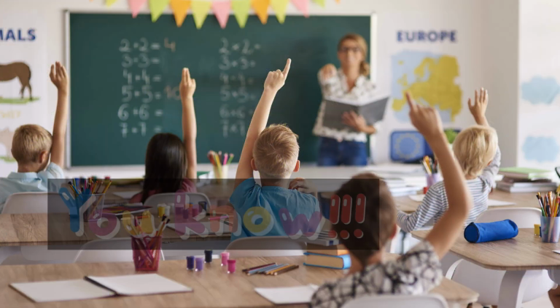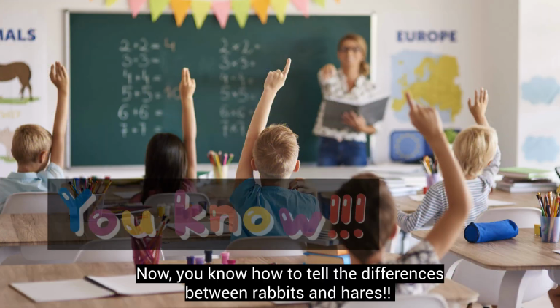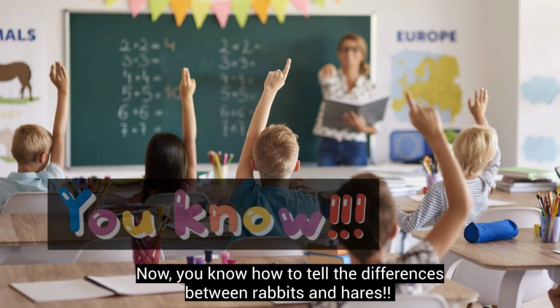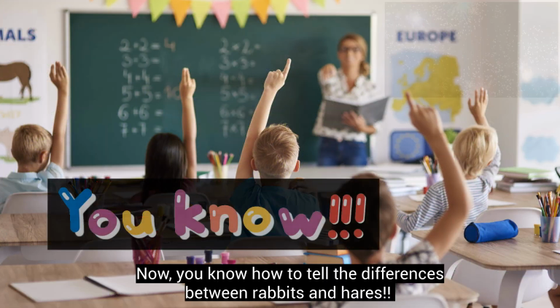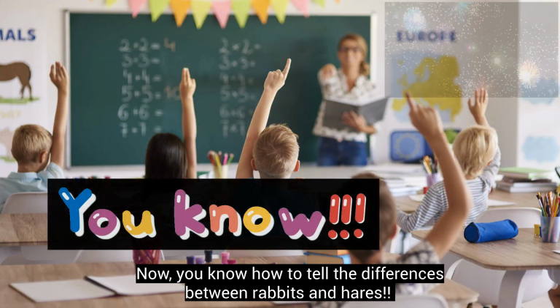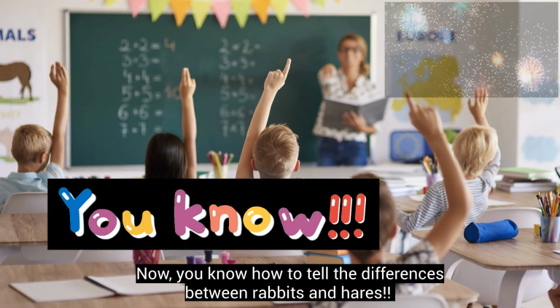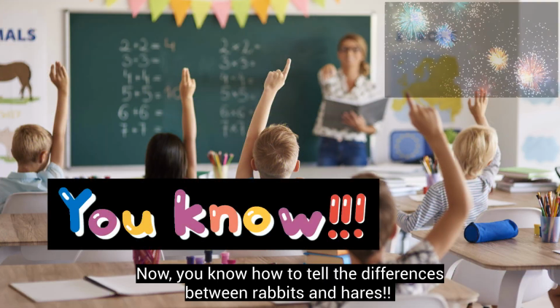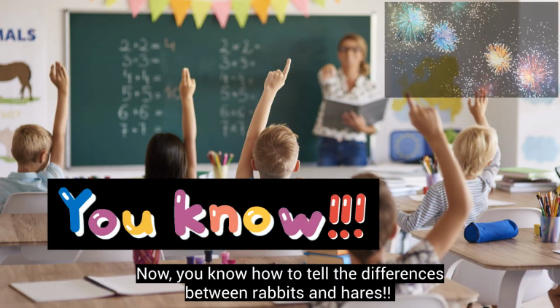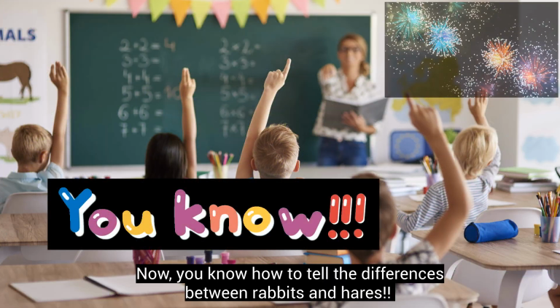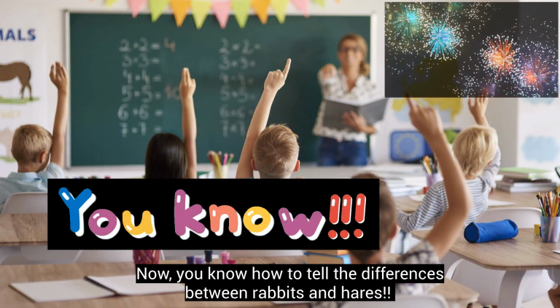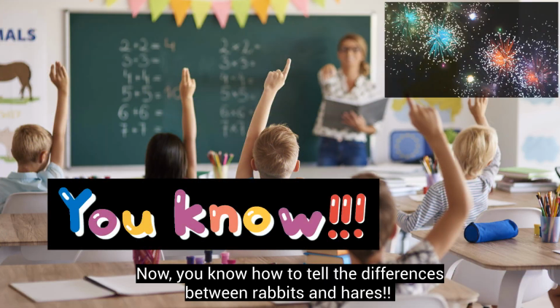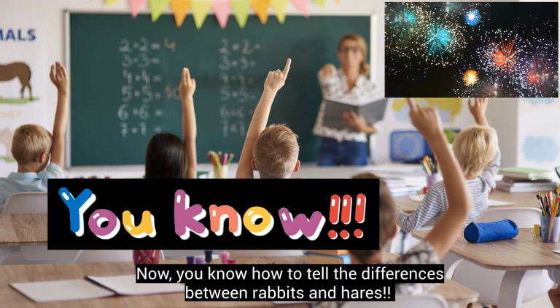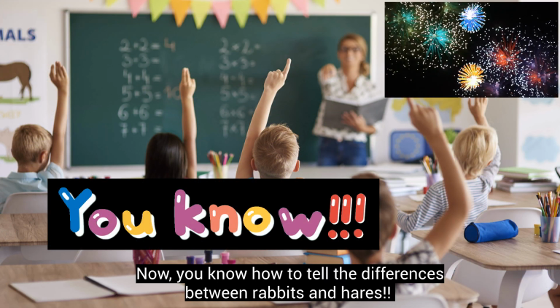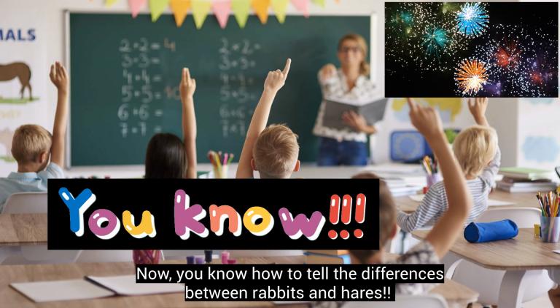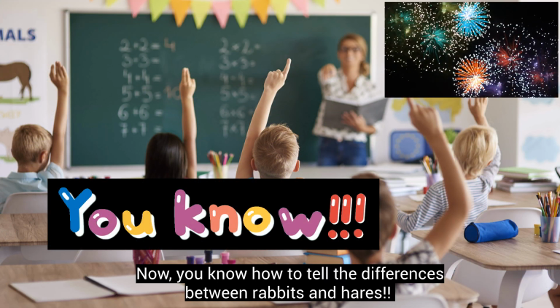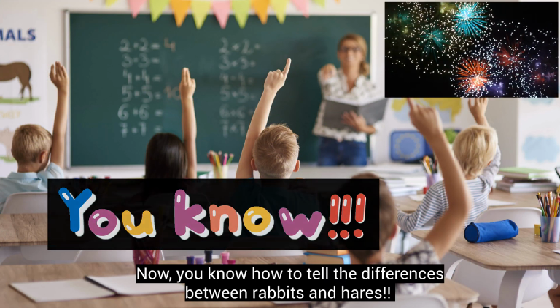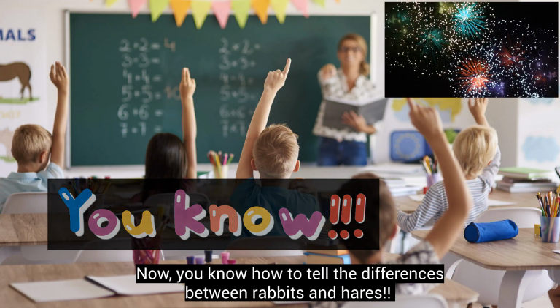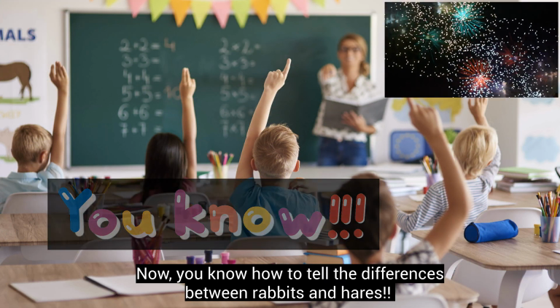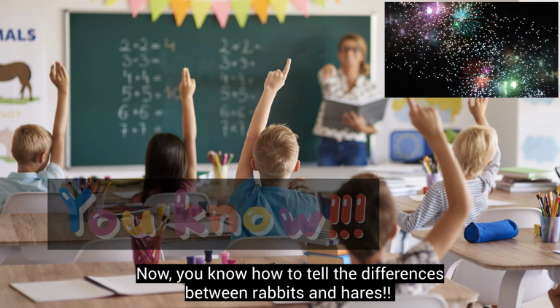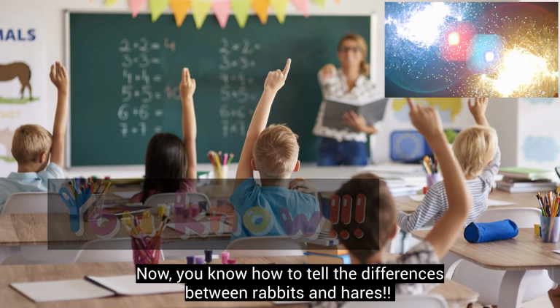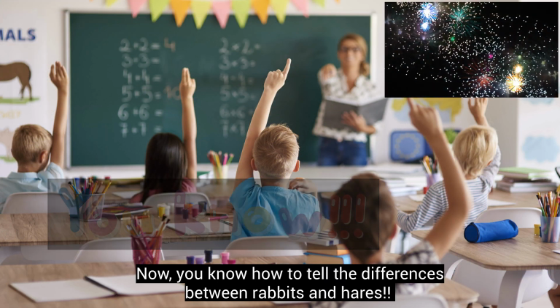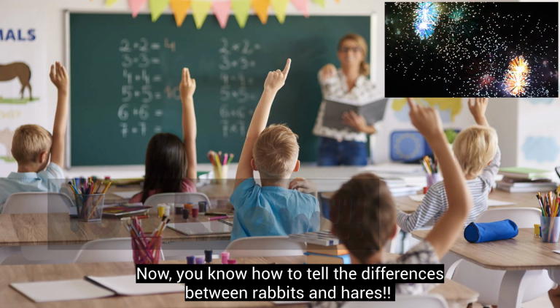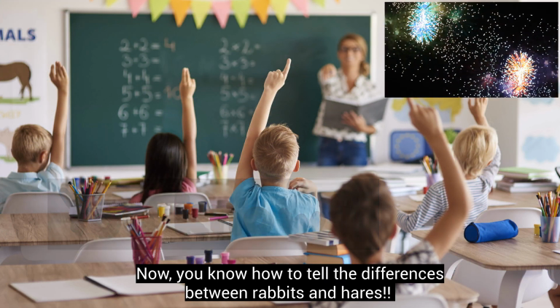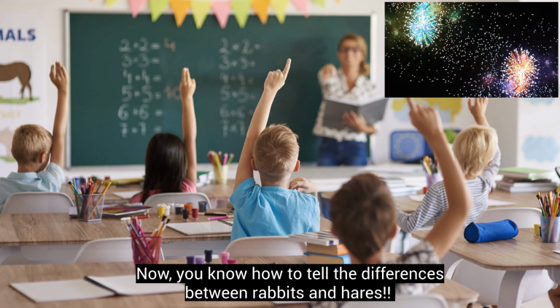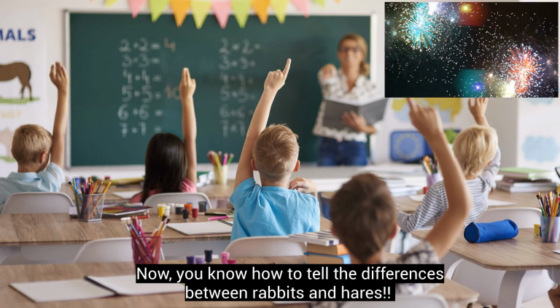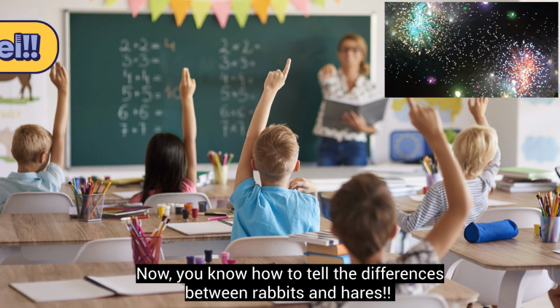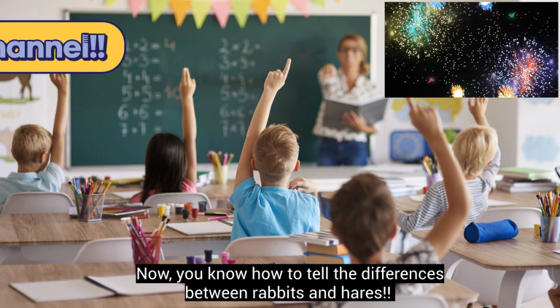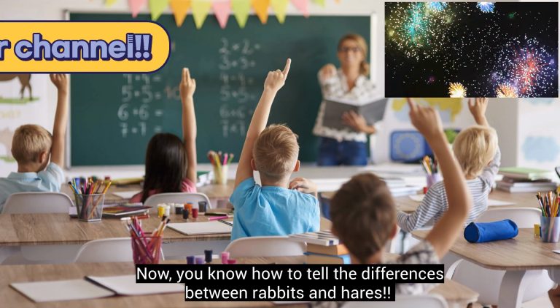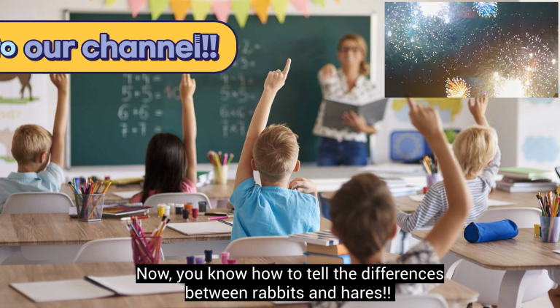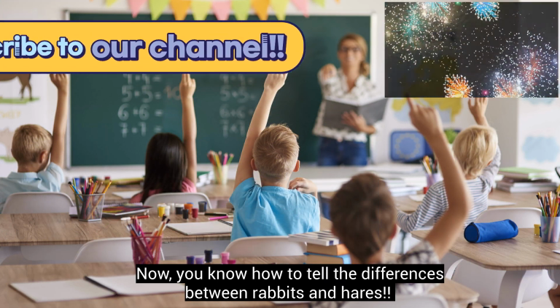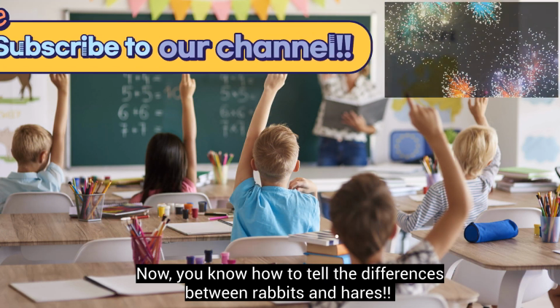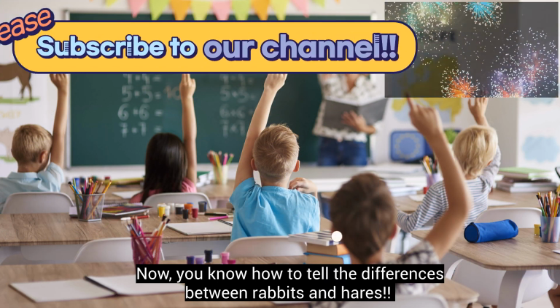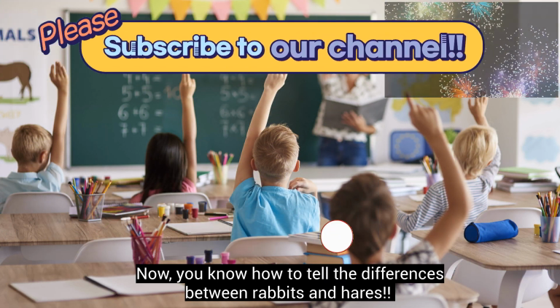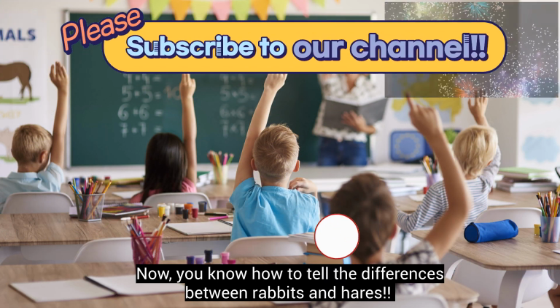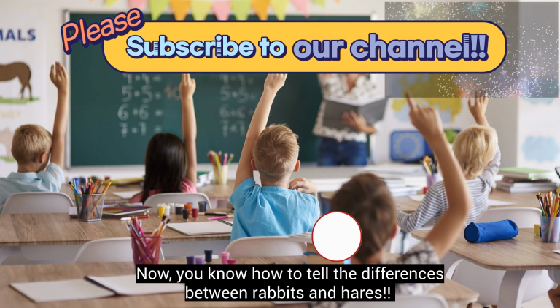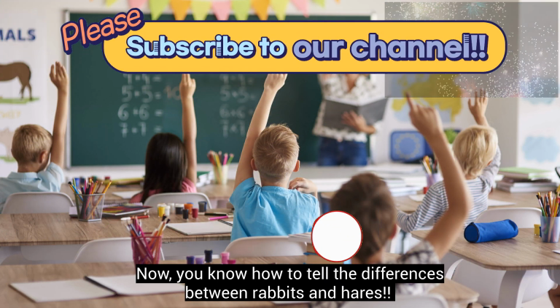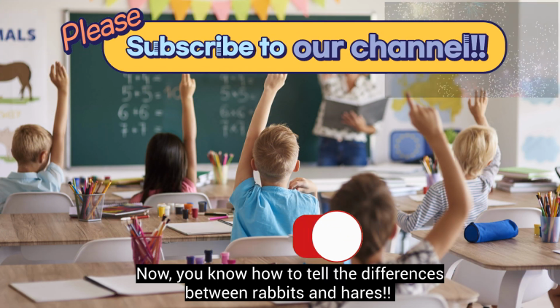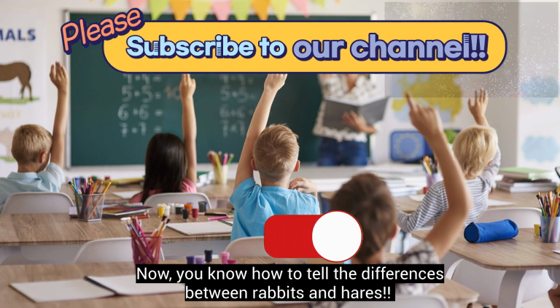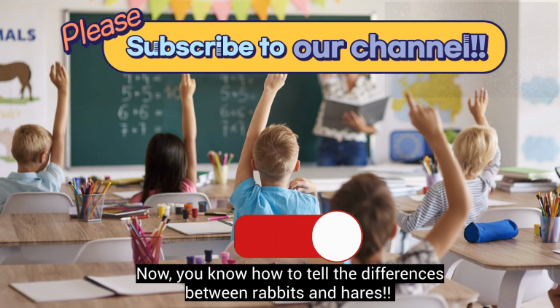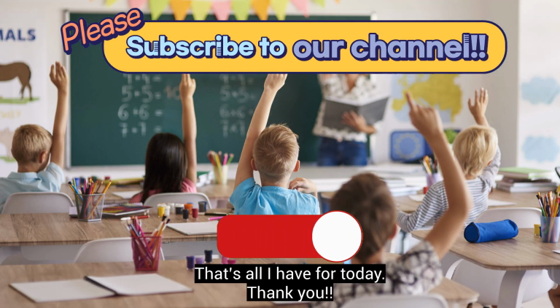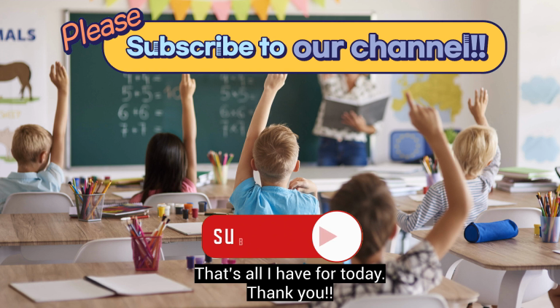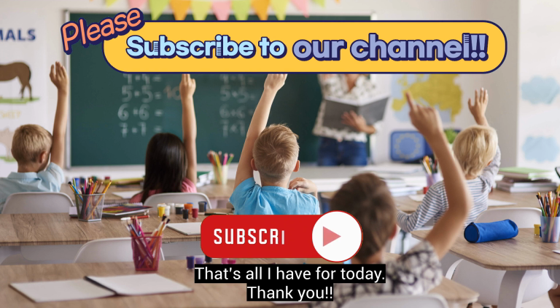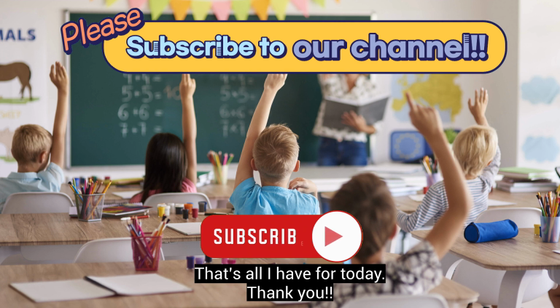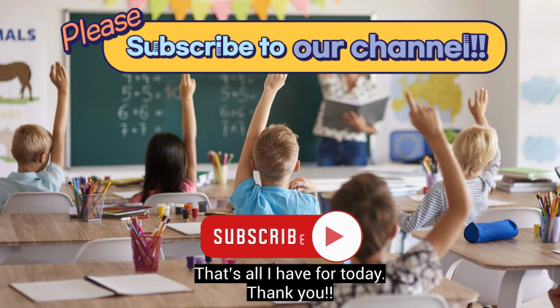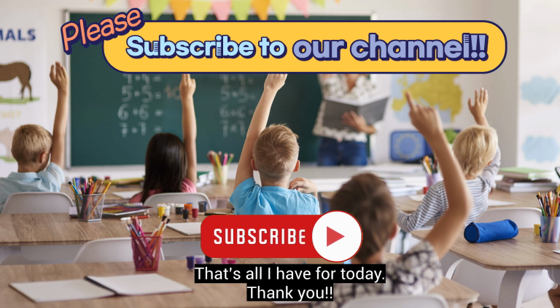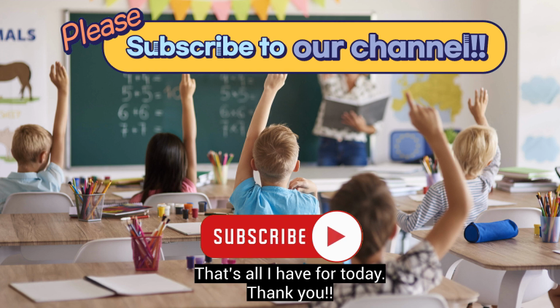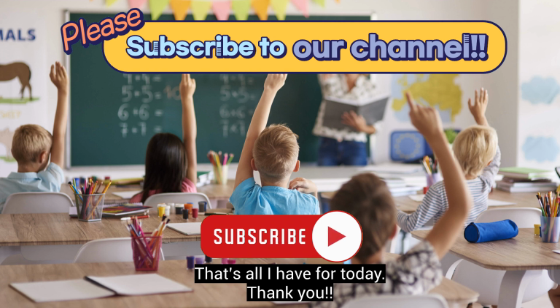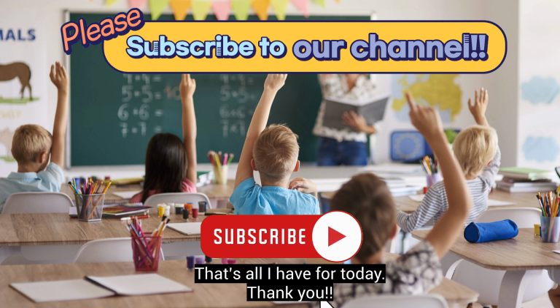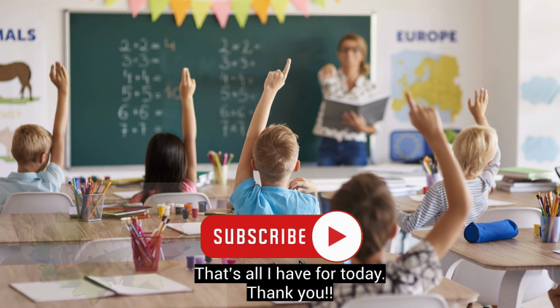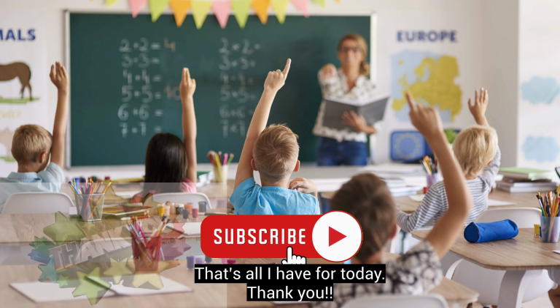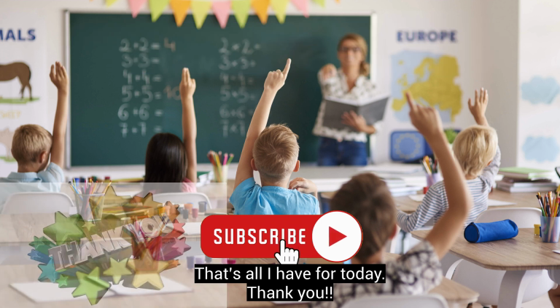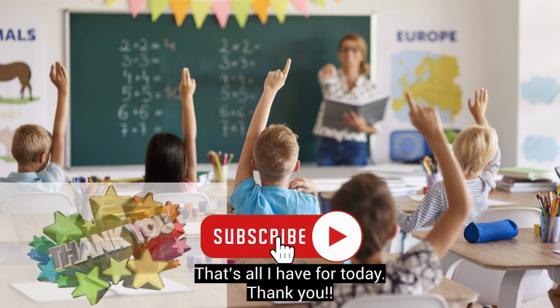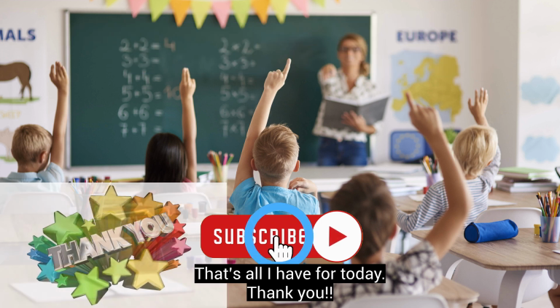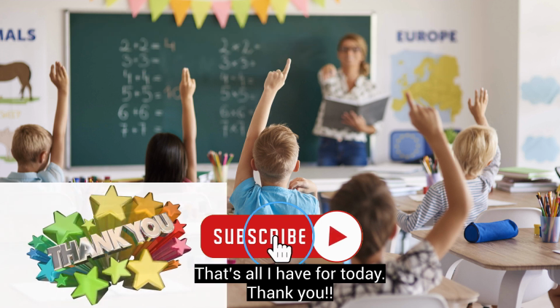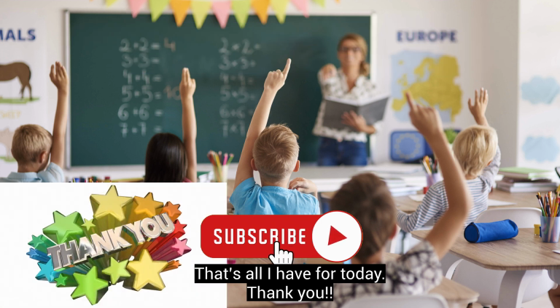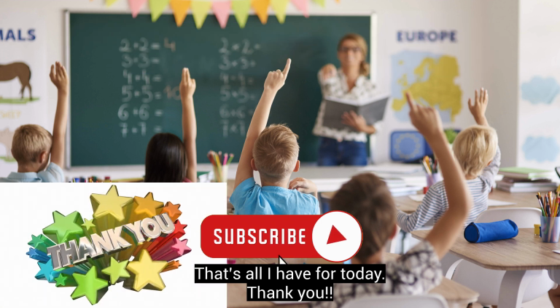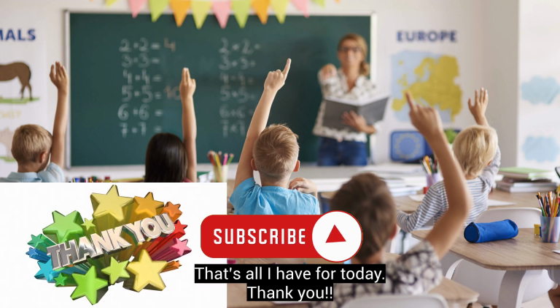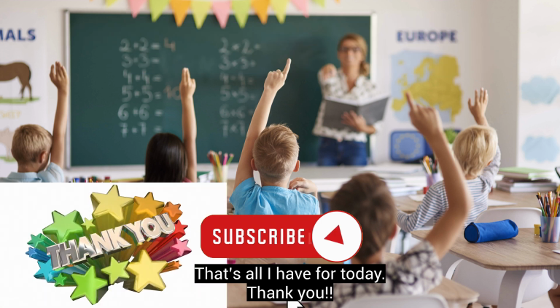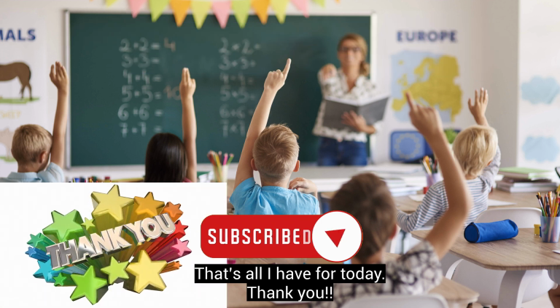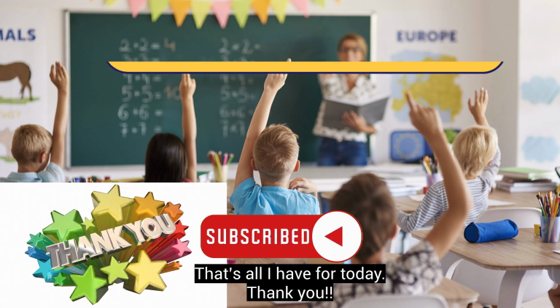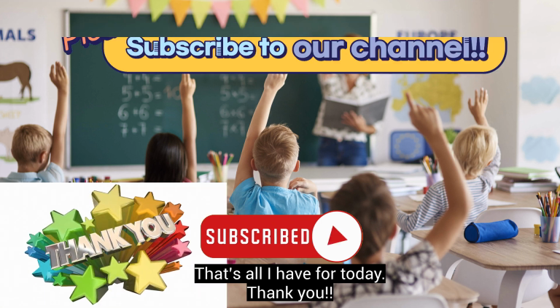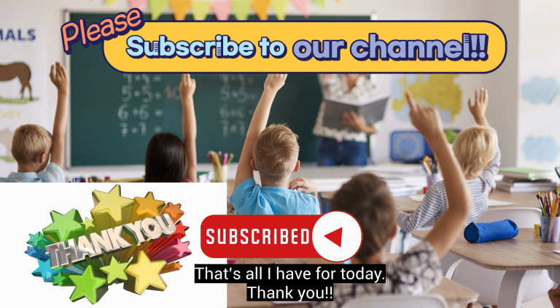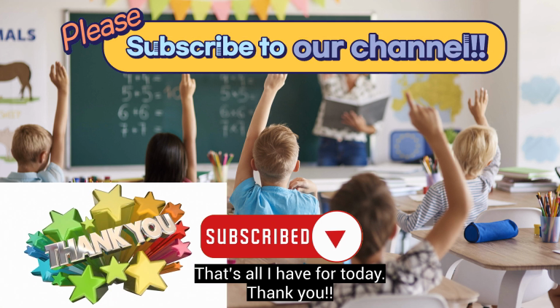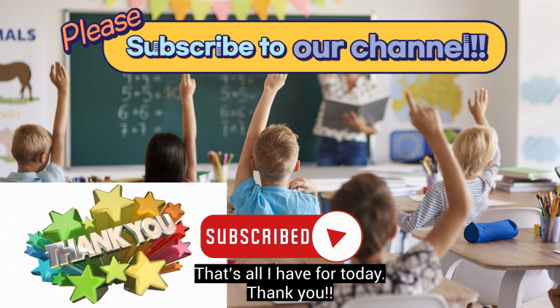Now you know how to tell the differences between rabbits and hares. That's all I have for today! Thank you!